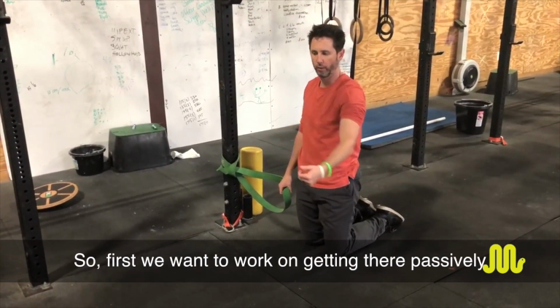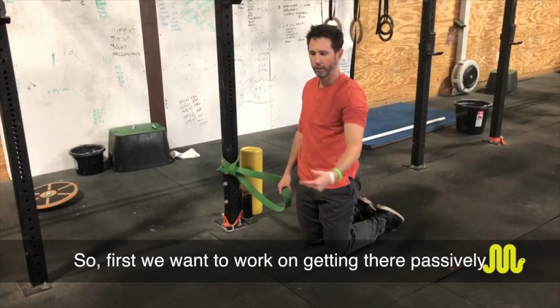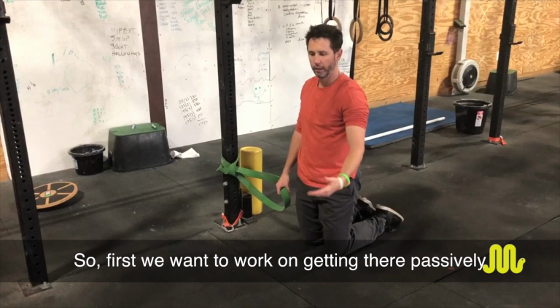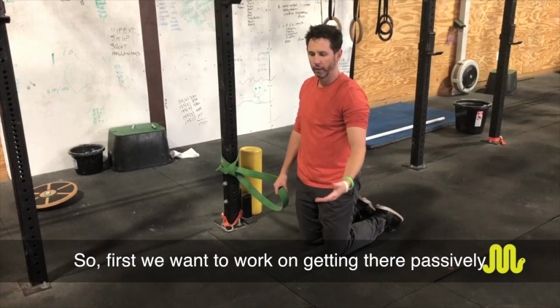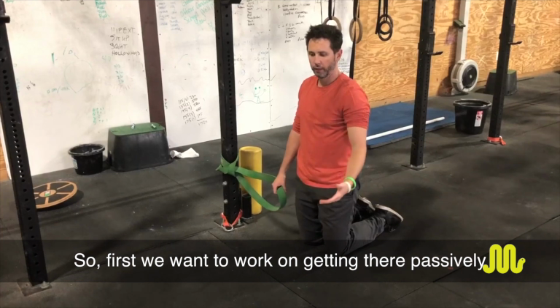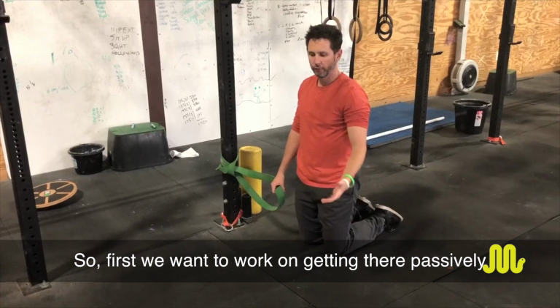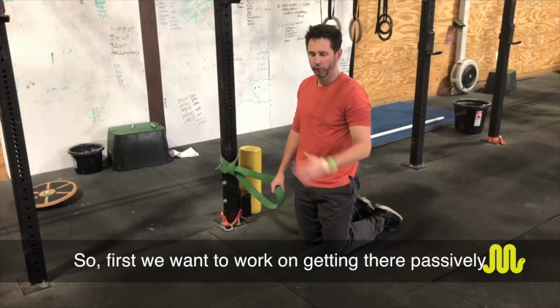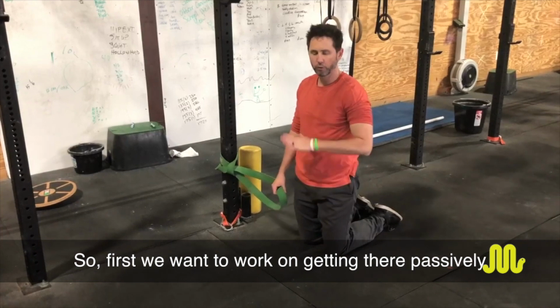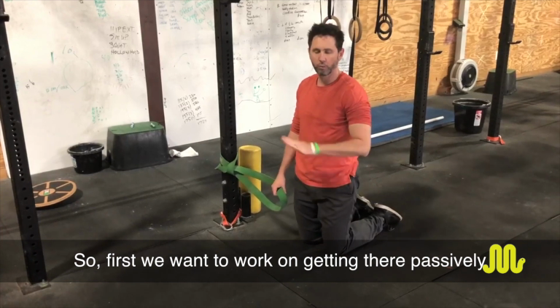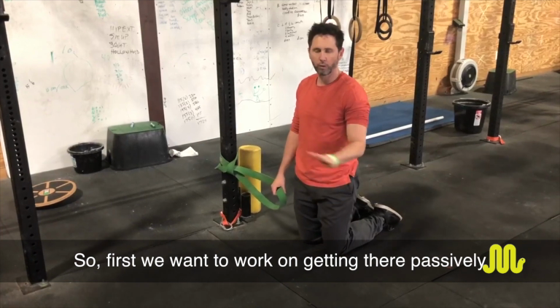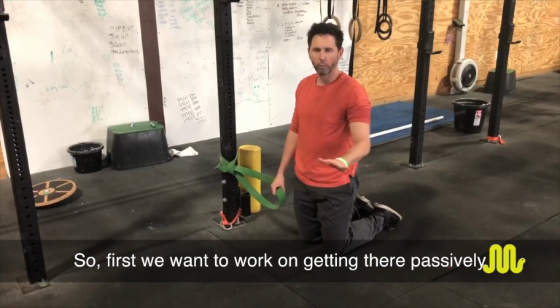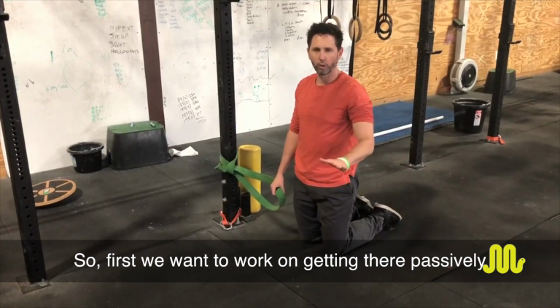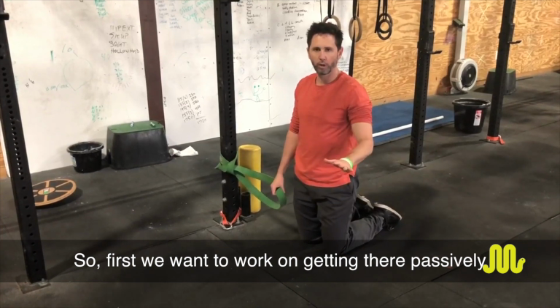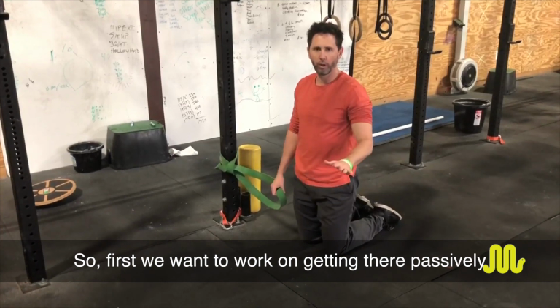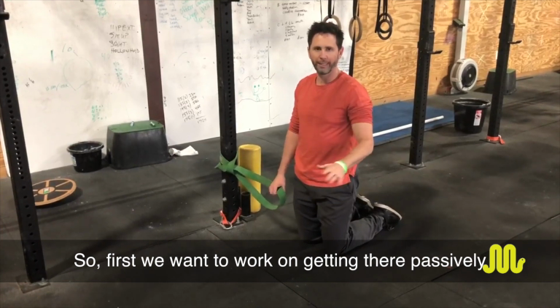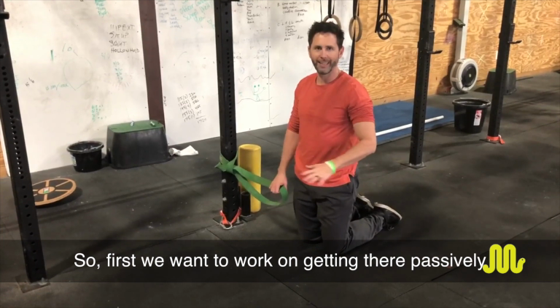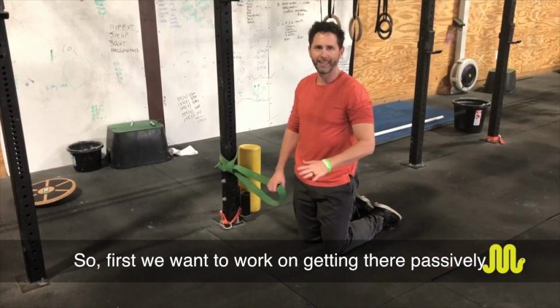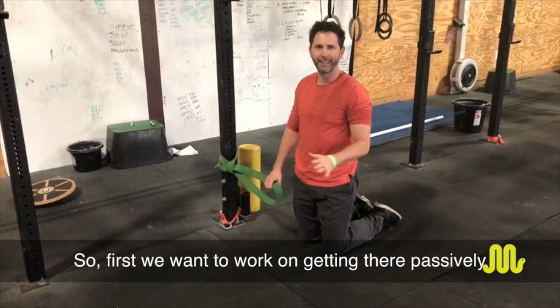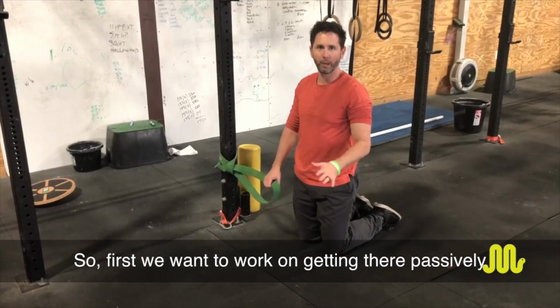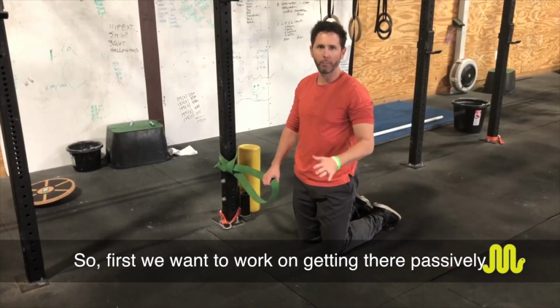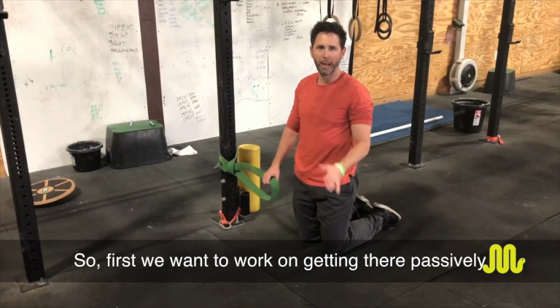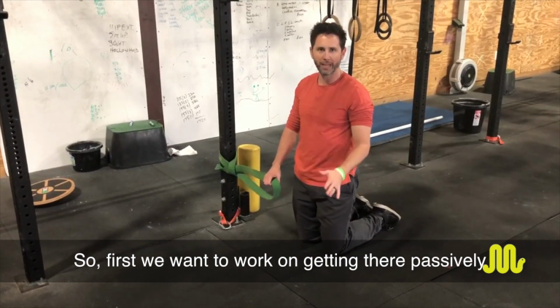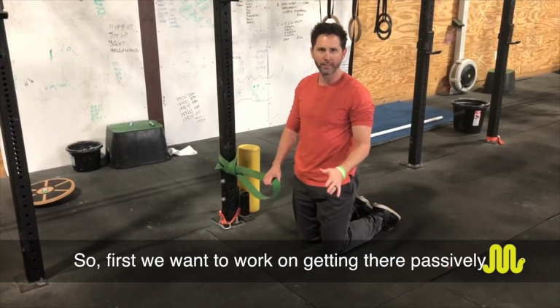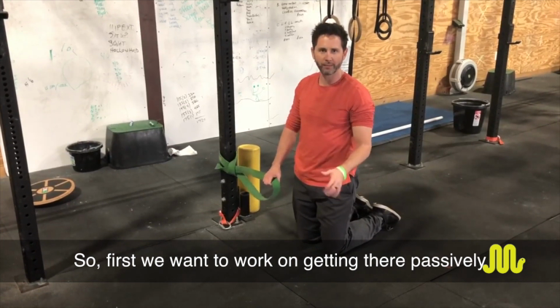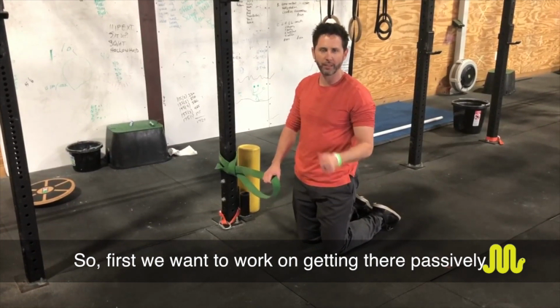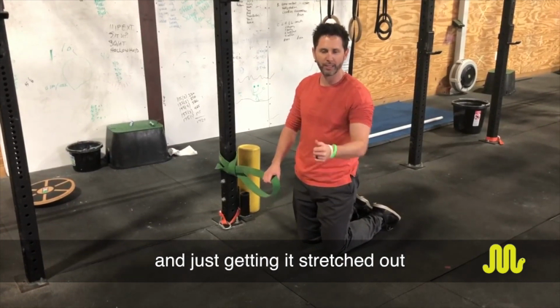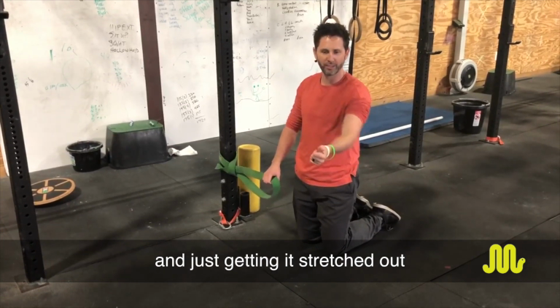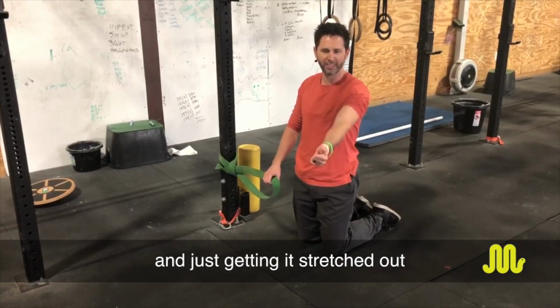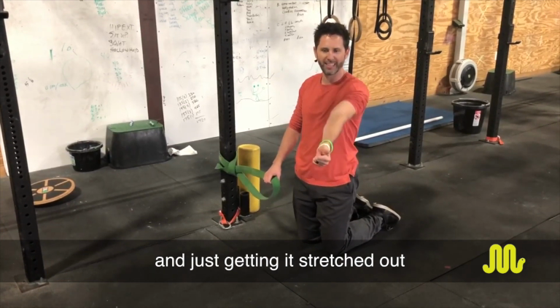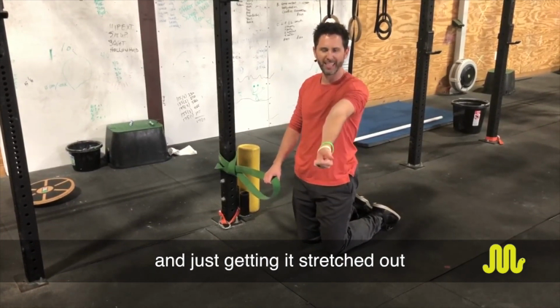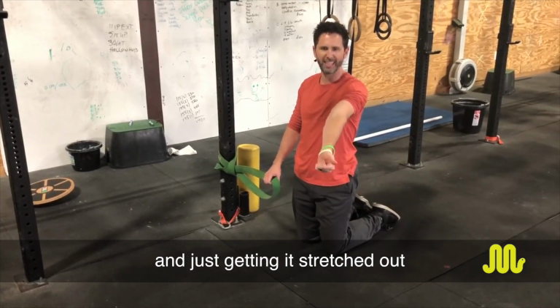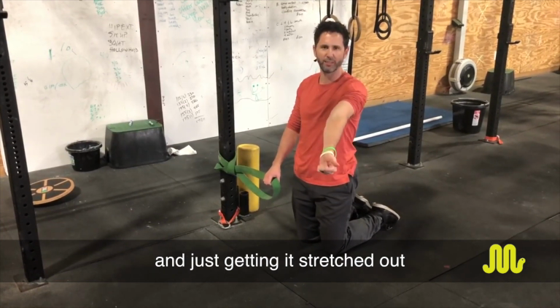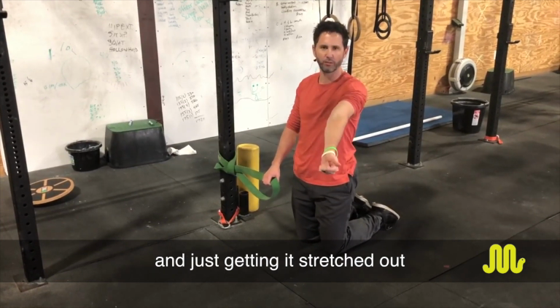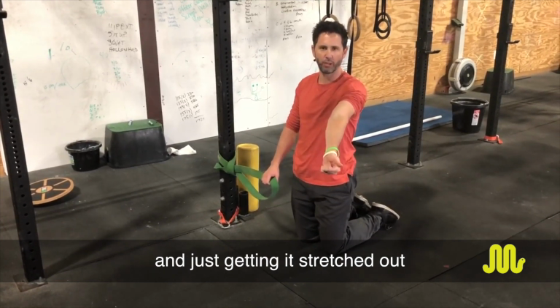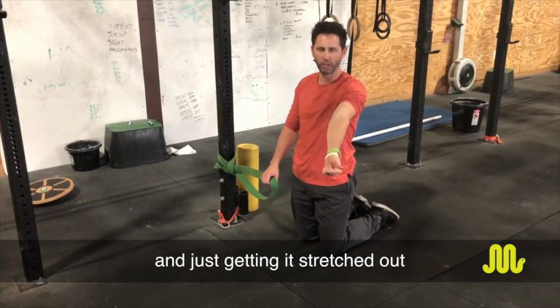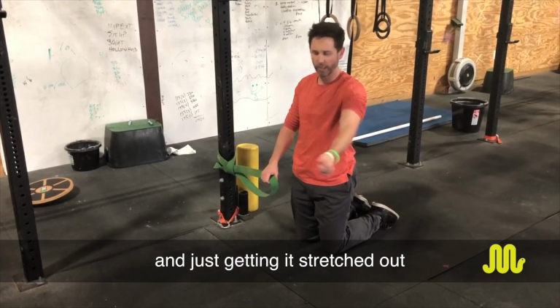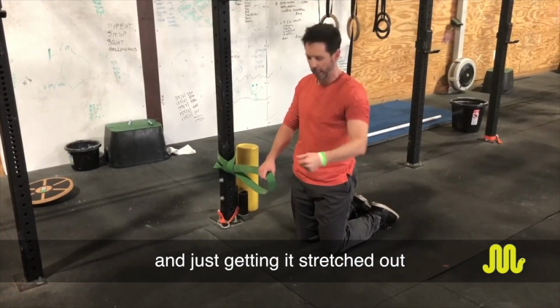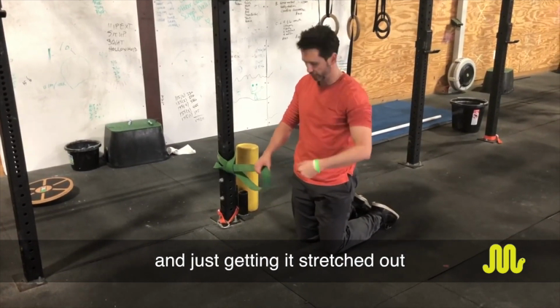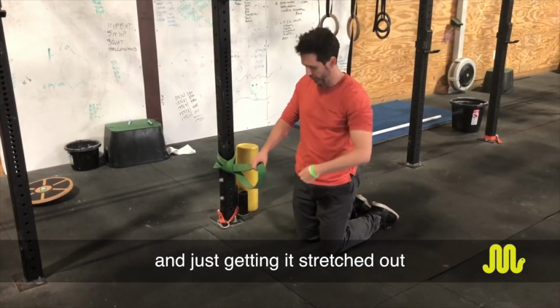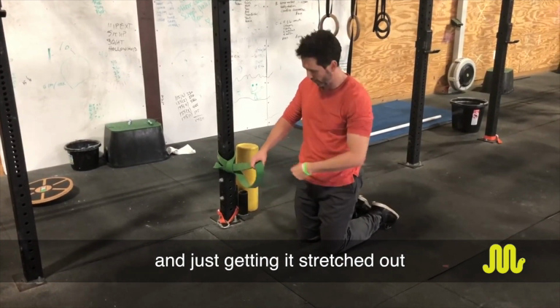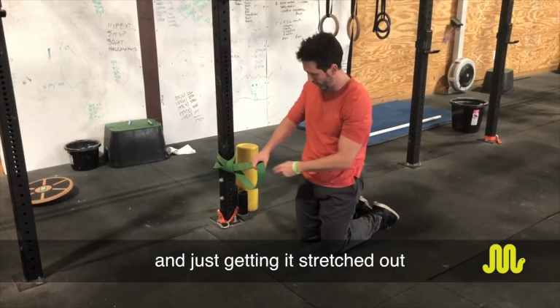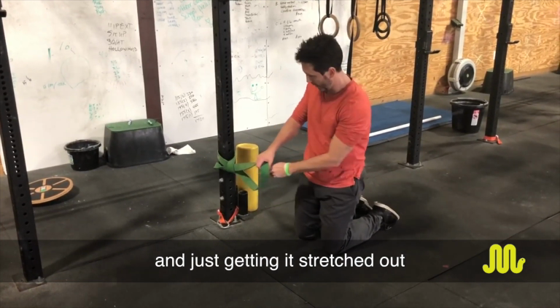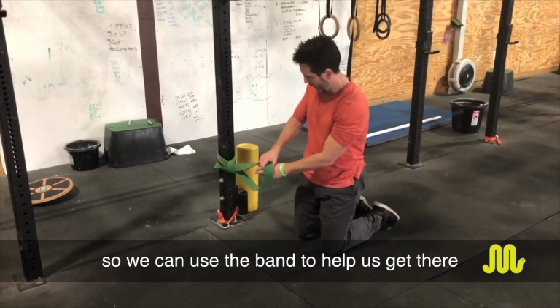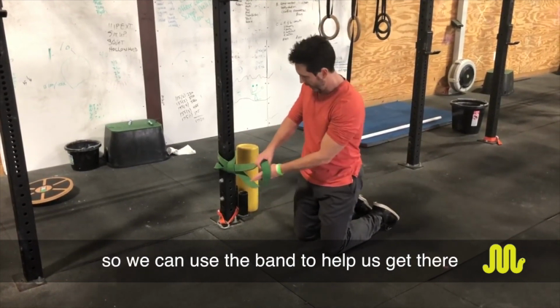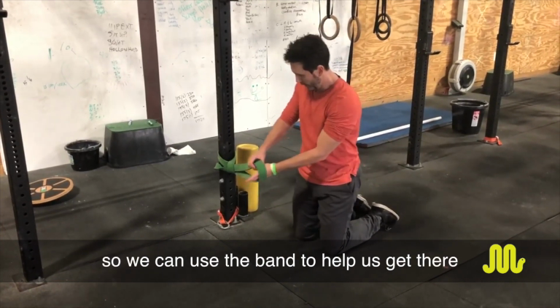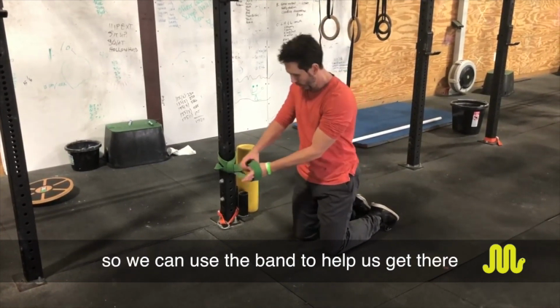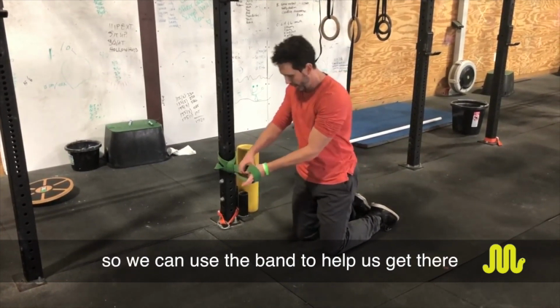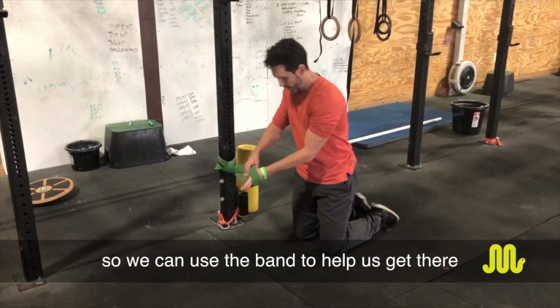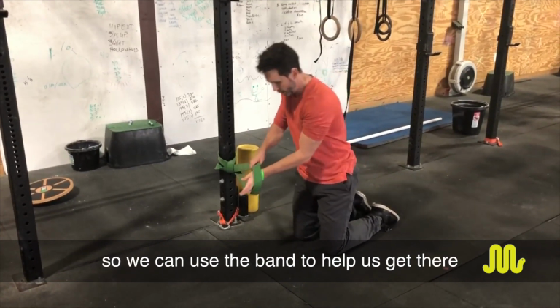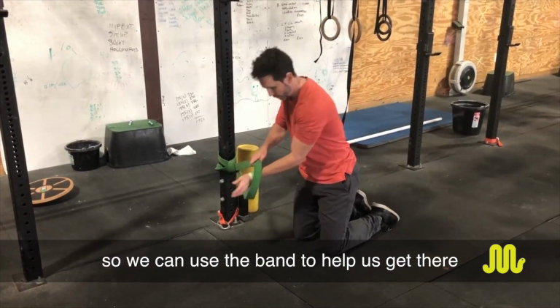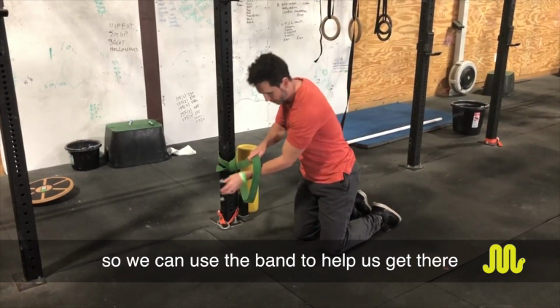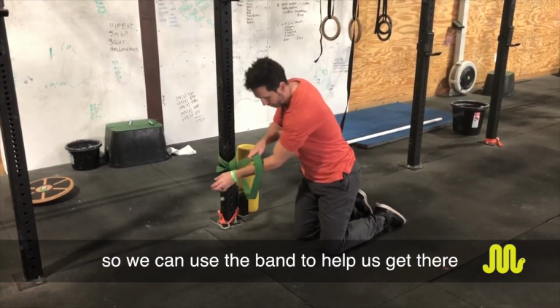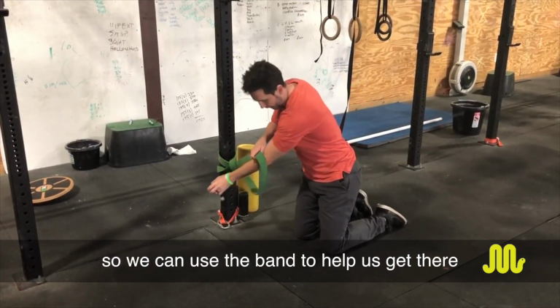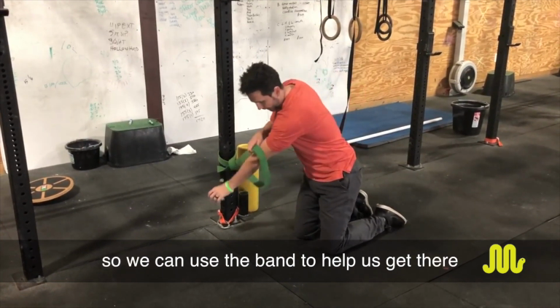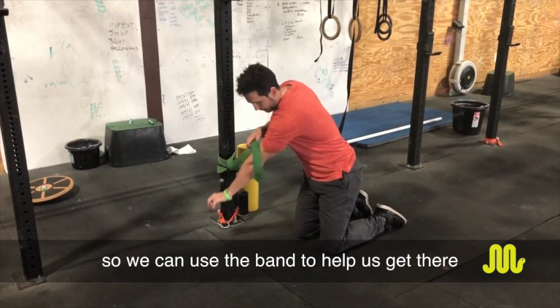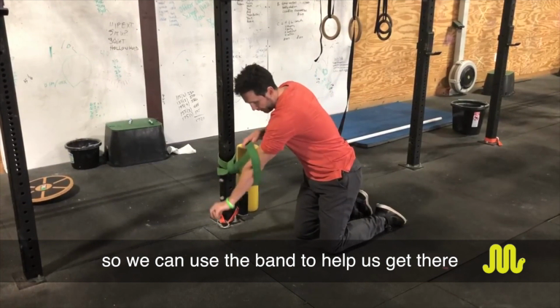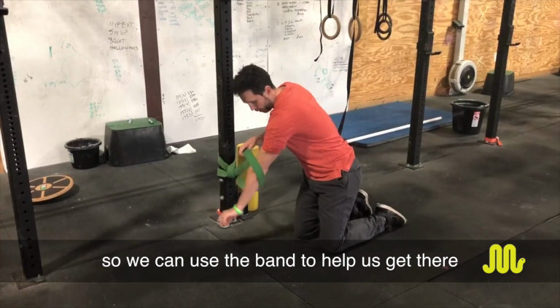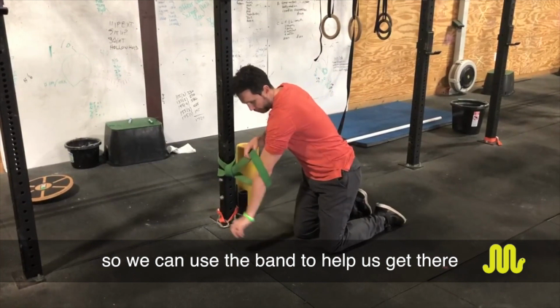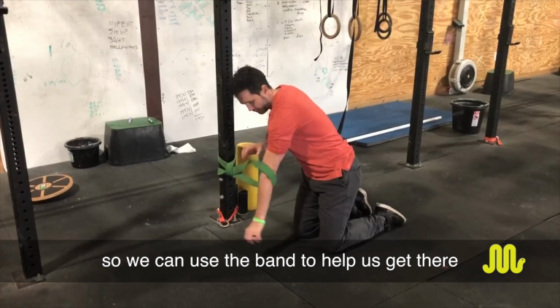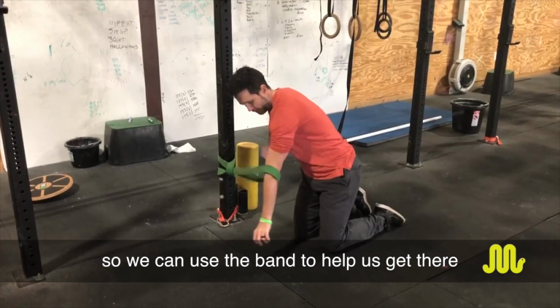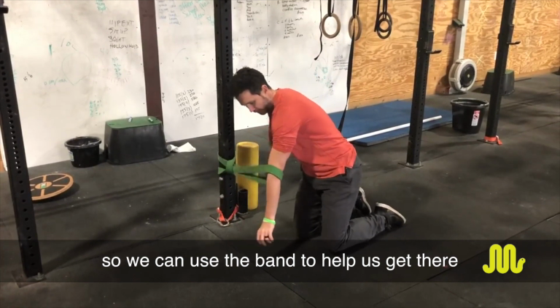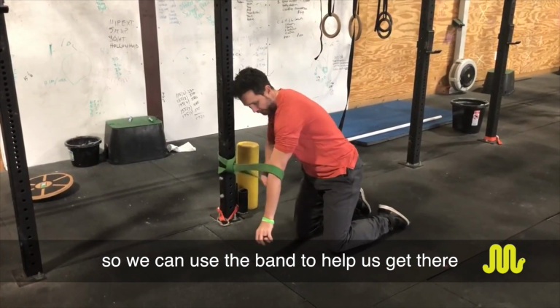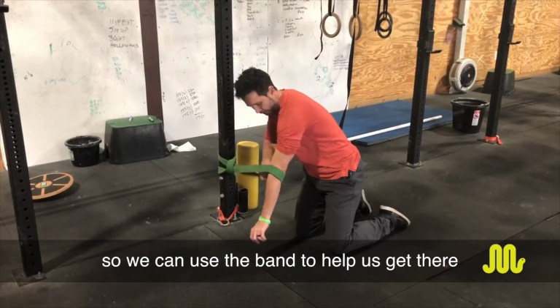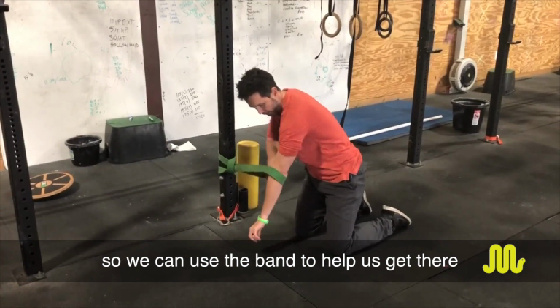So first we want to work on getting there passively and just getting it stretched out. We can use the band to help us get there.